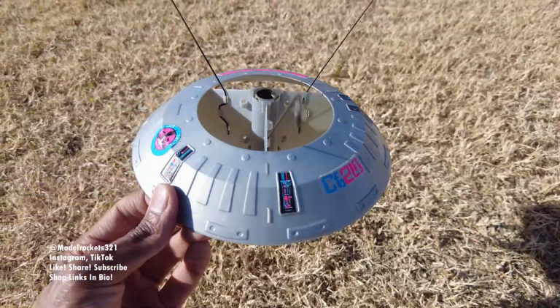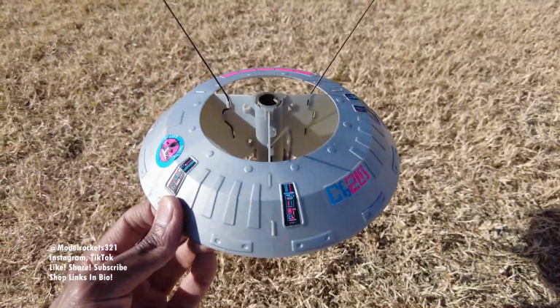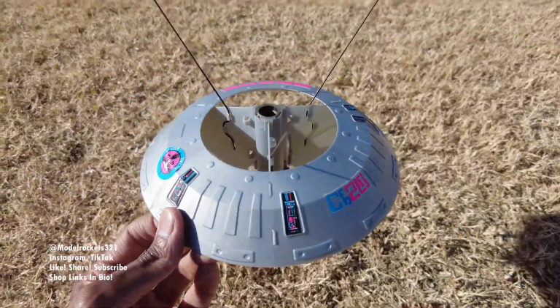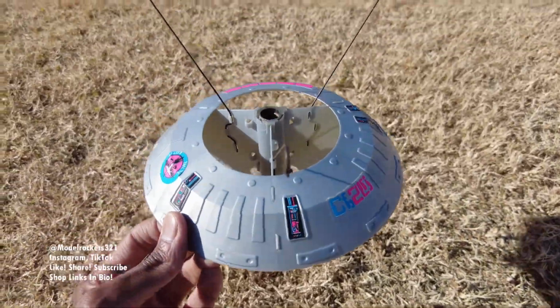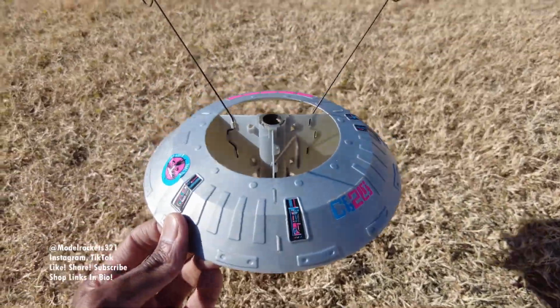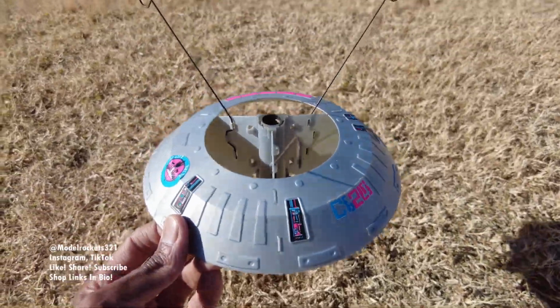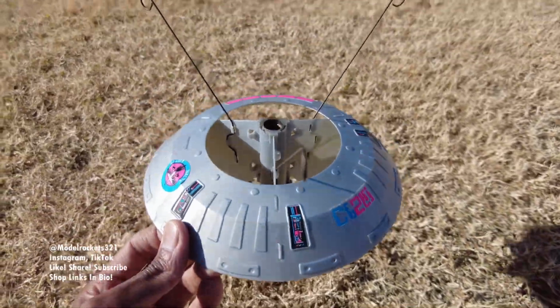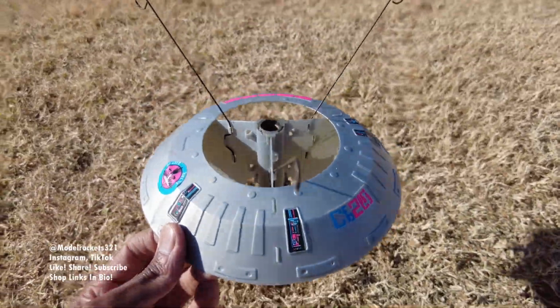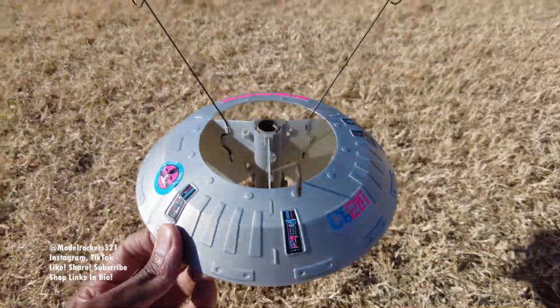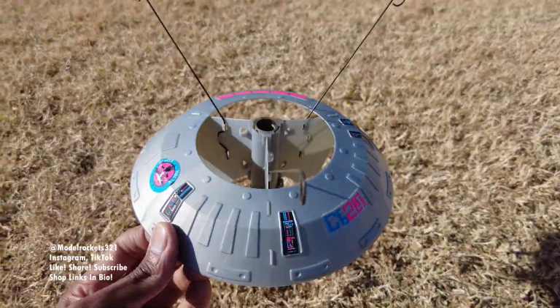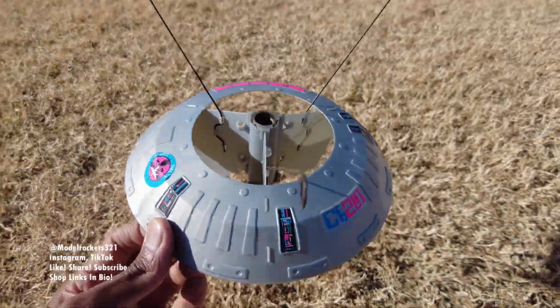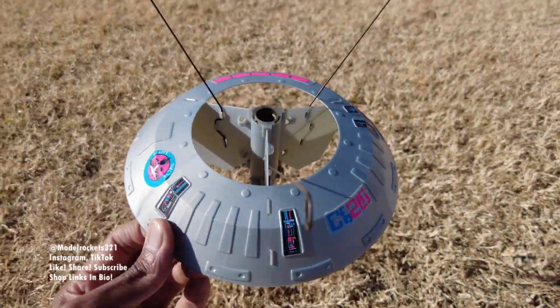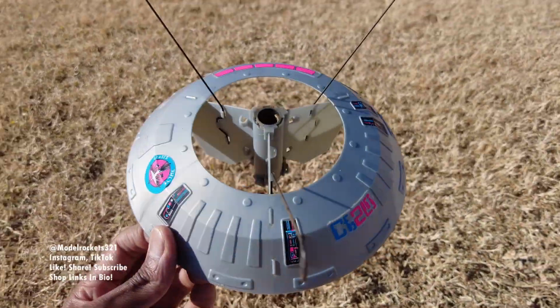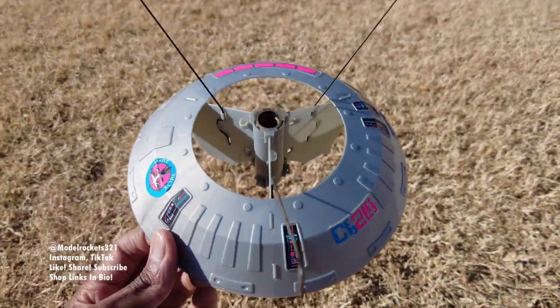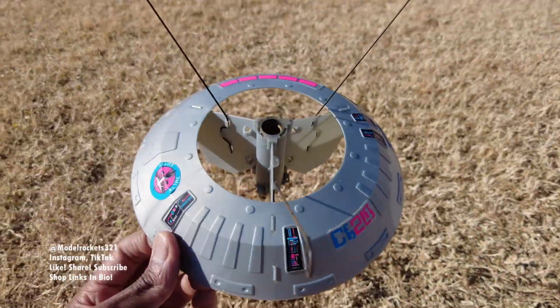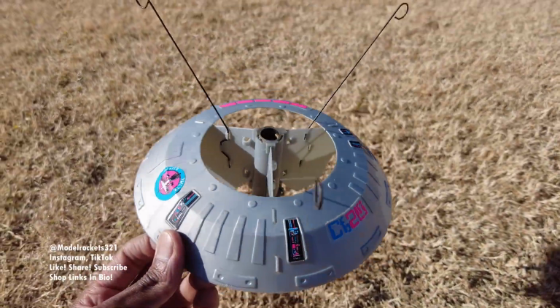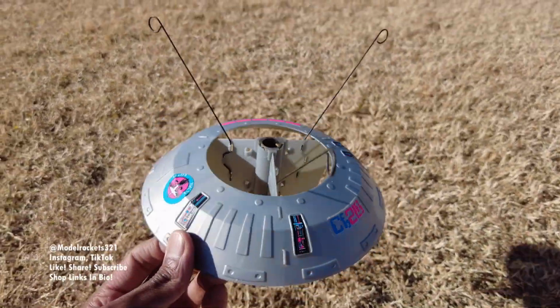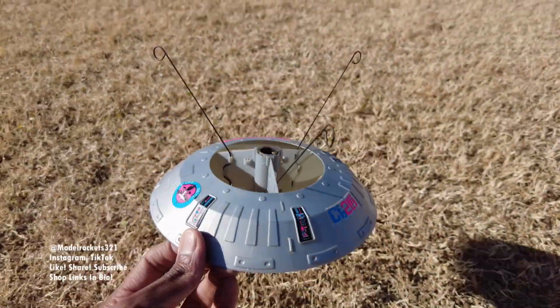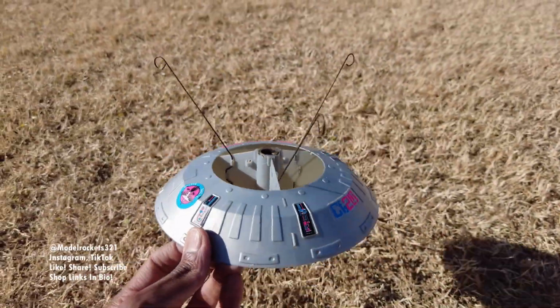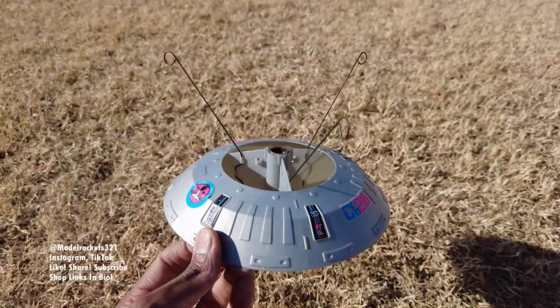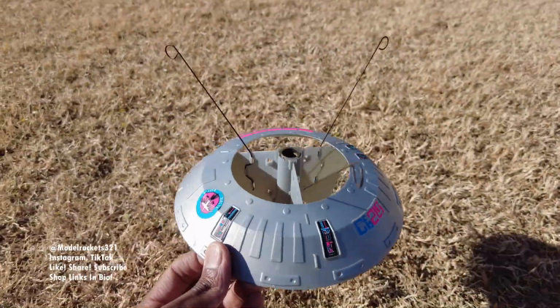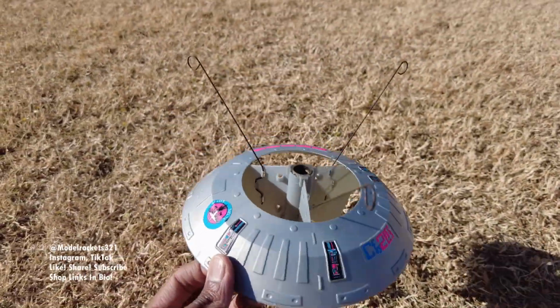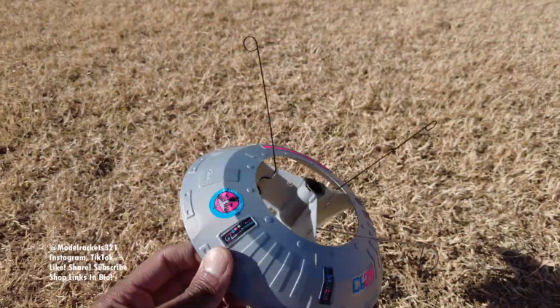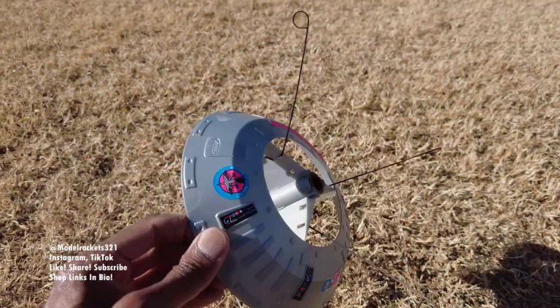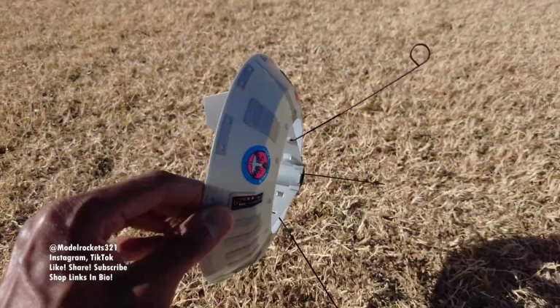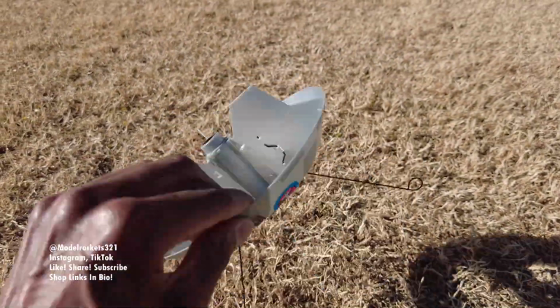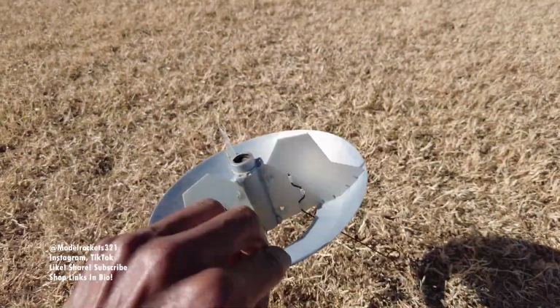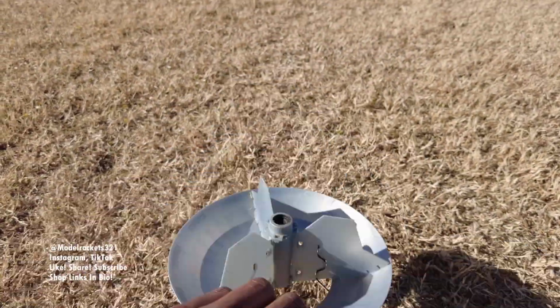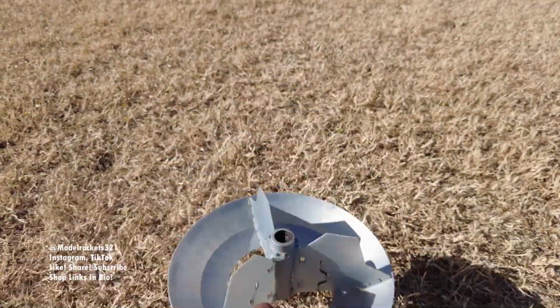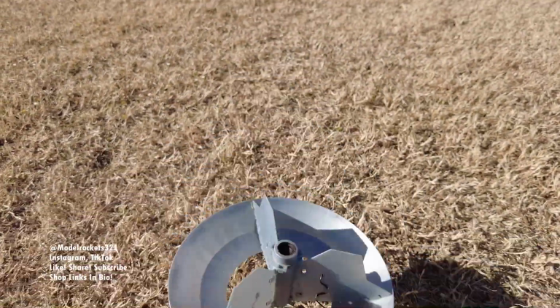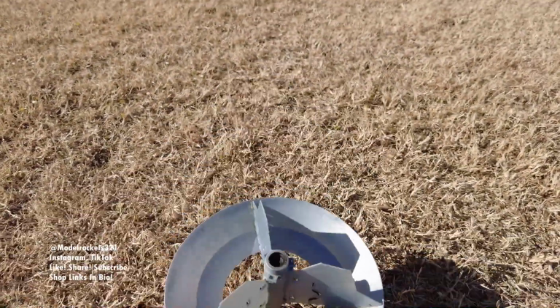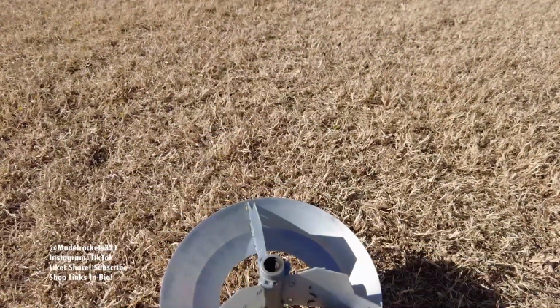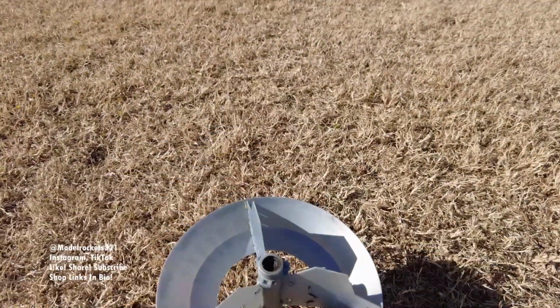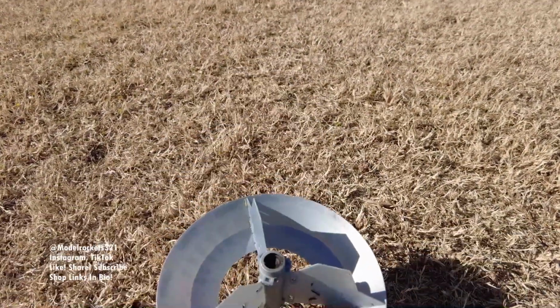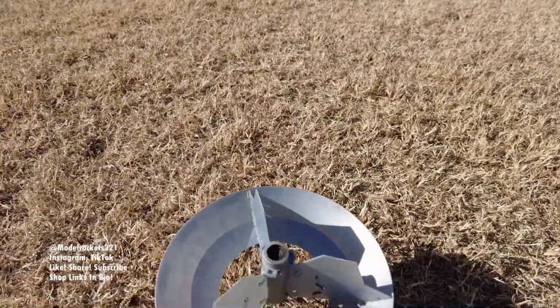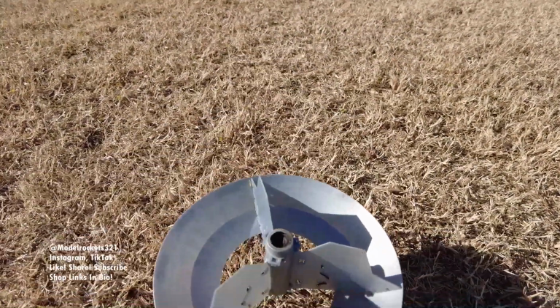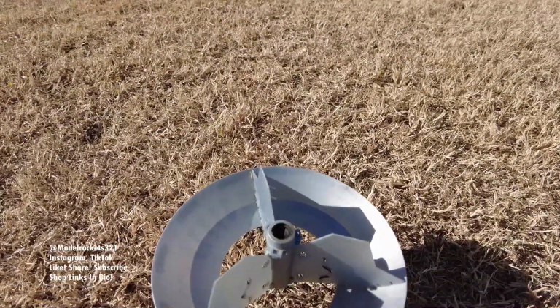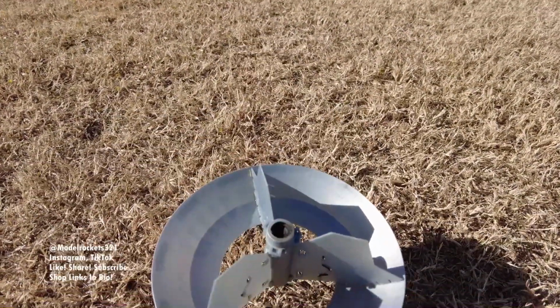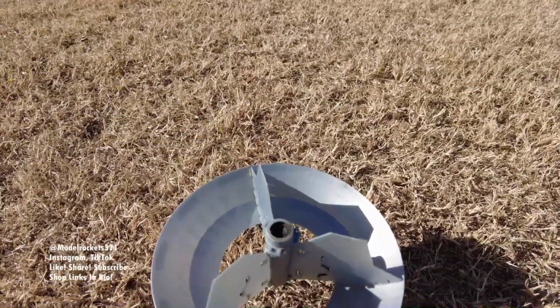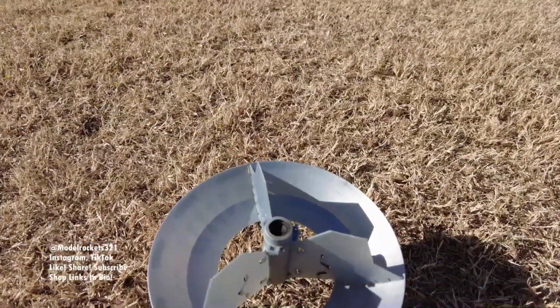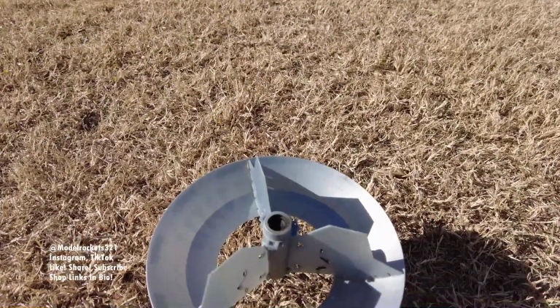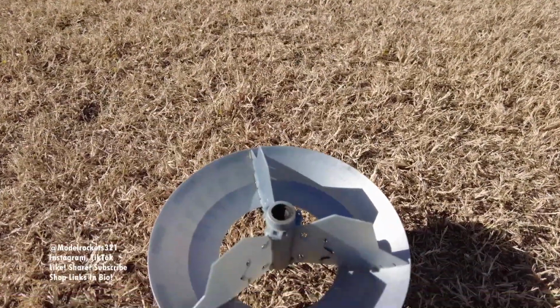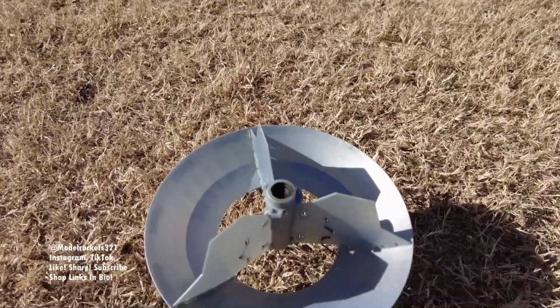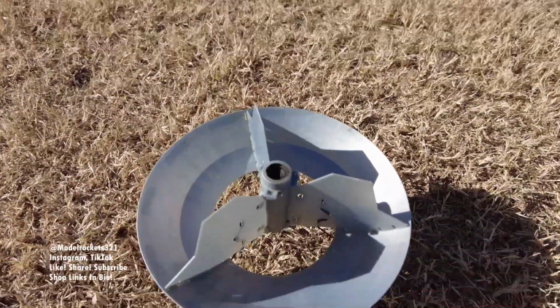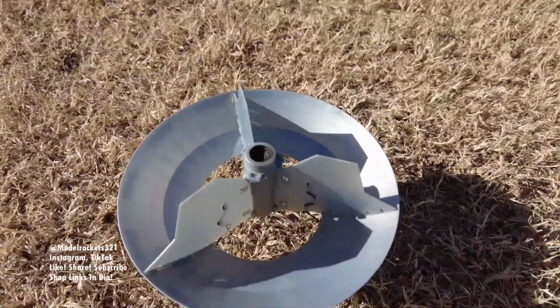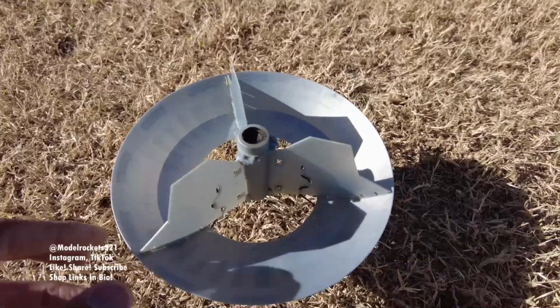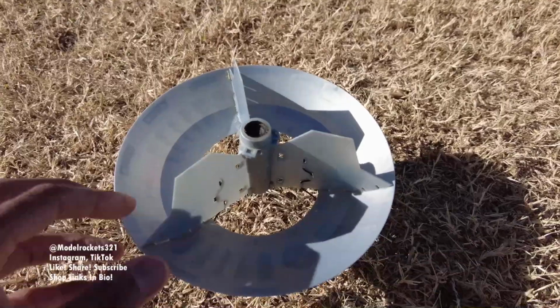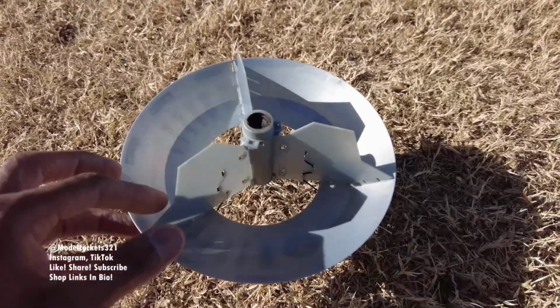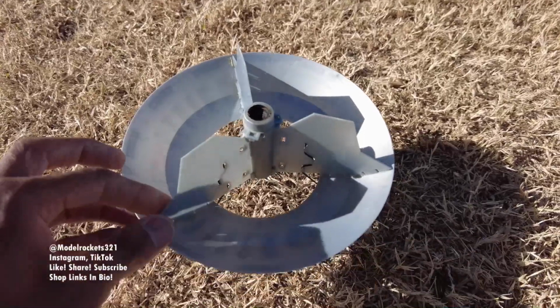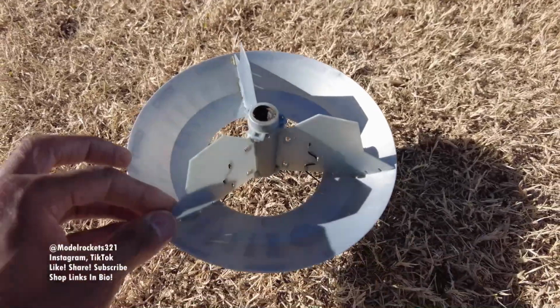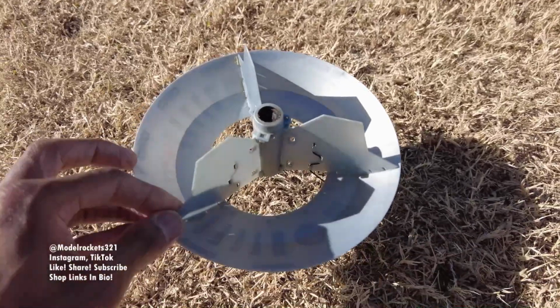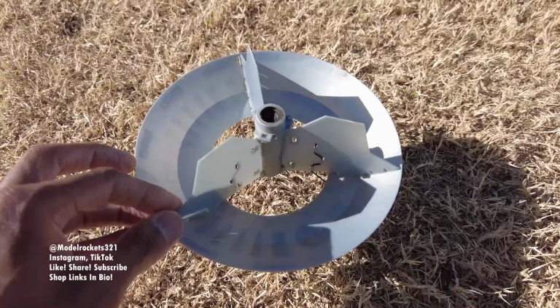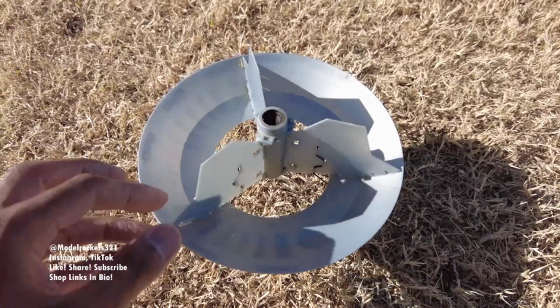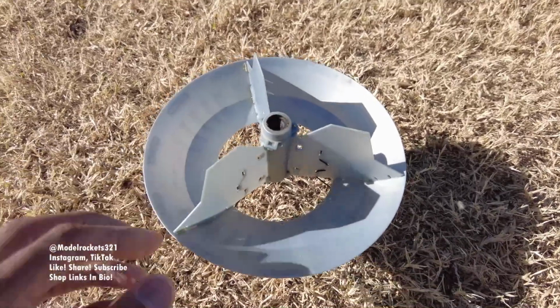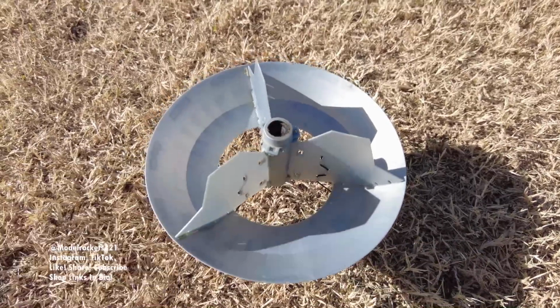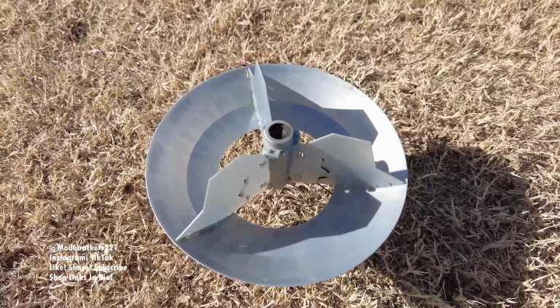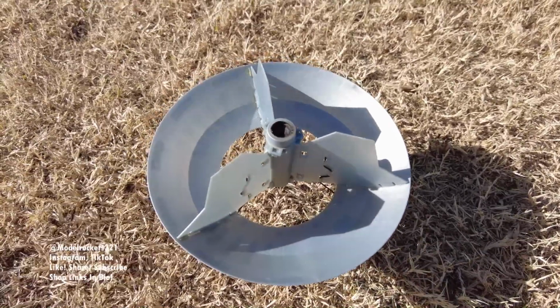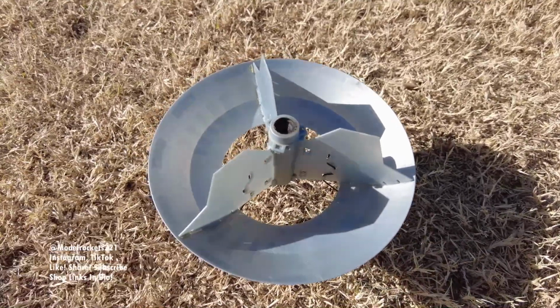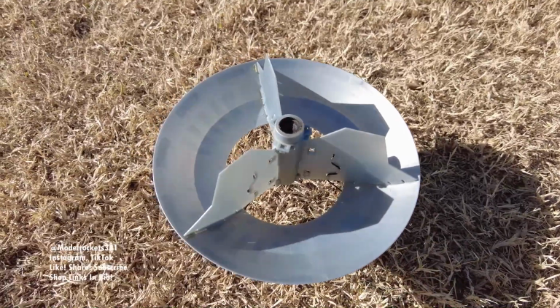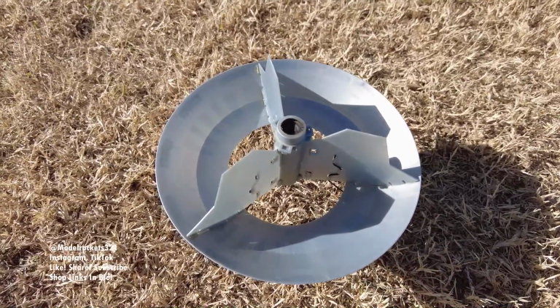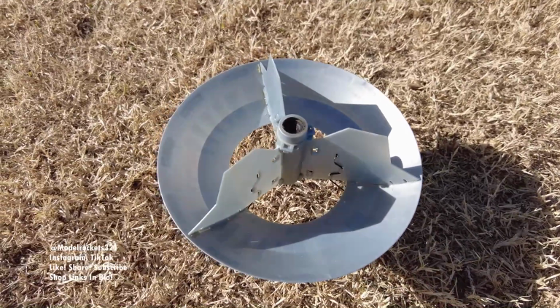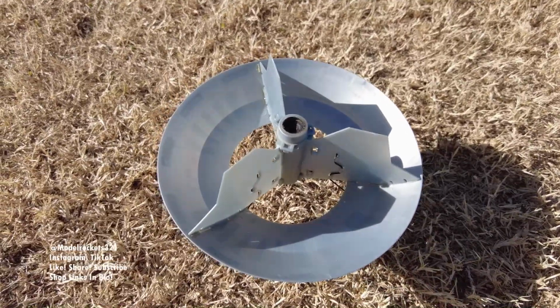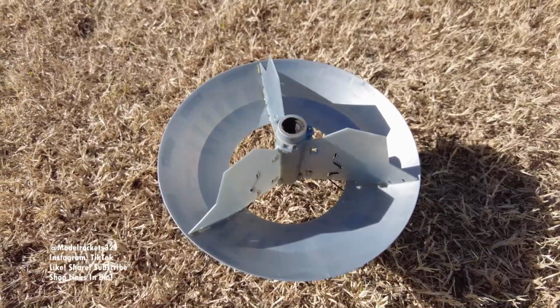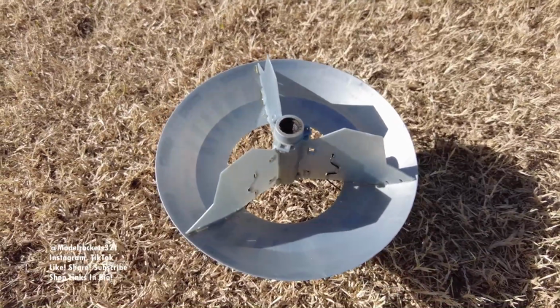Didn't stick the landing, but it definitely did a pretty good job. There's like no wind up there, so very nice.